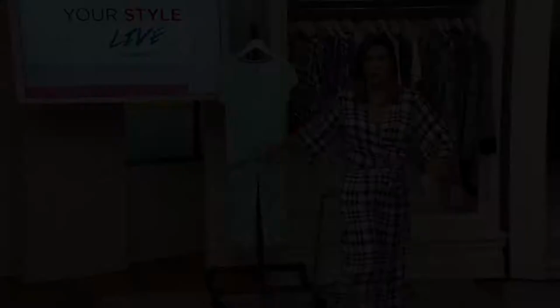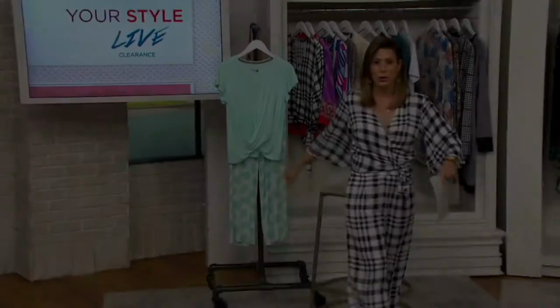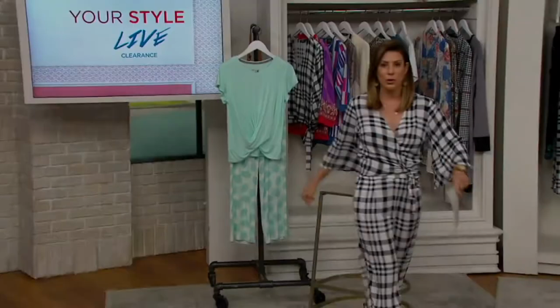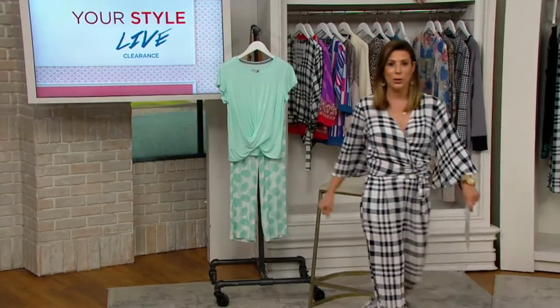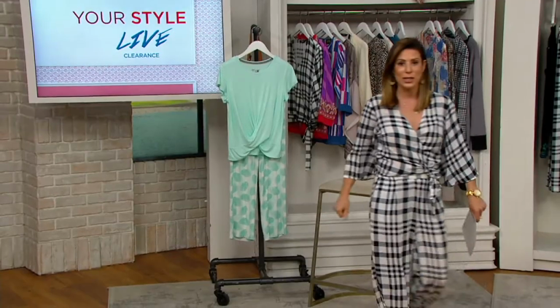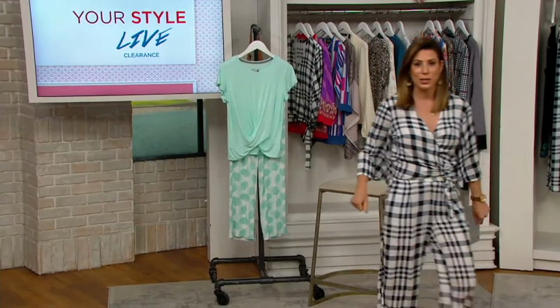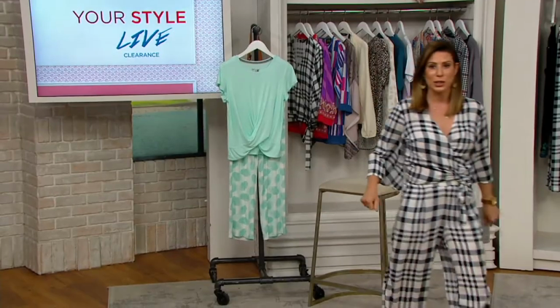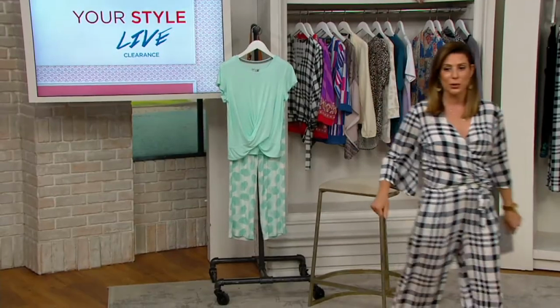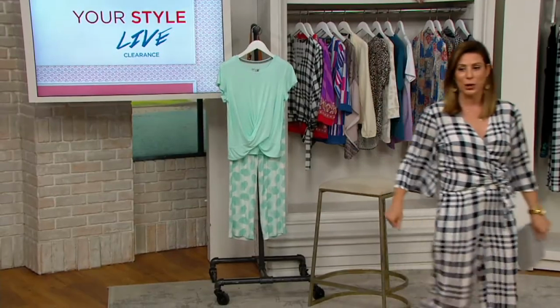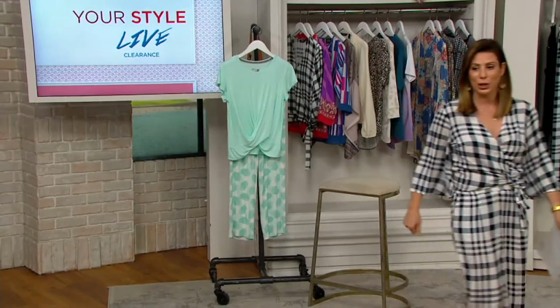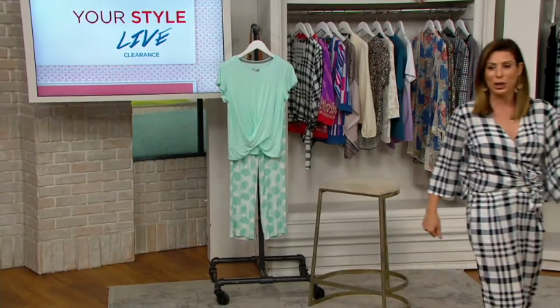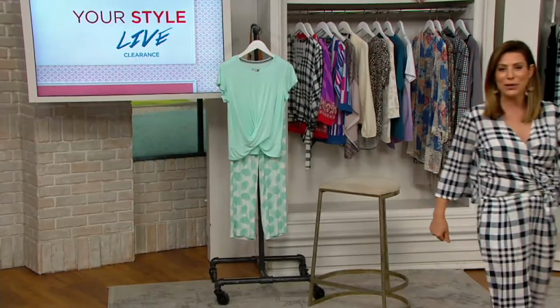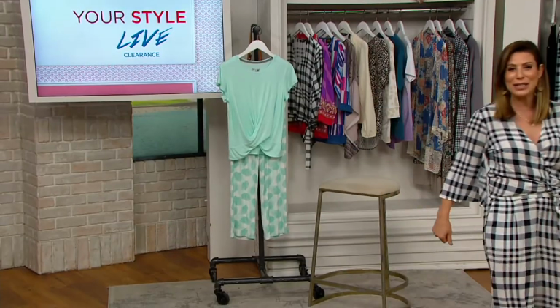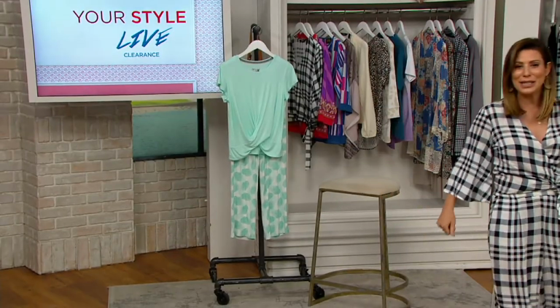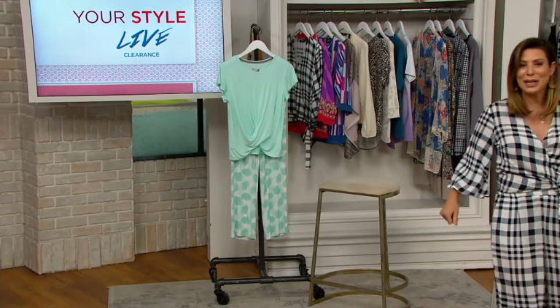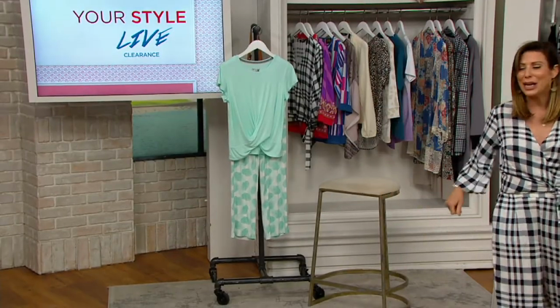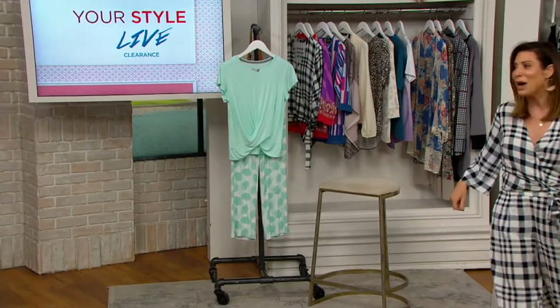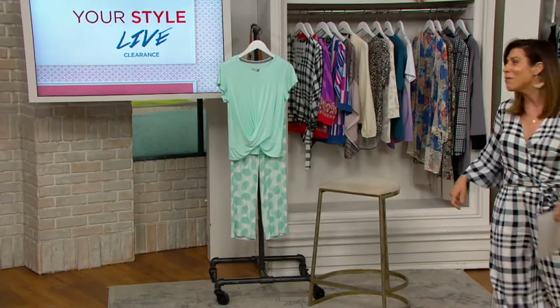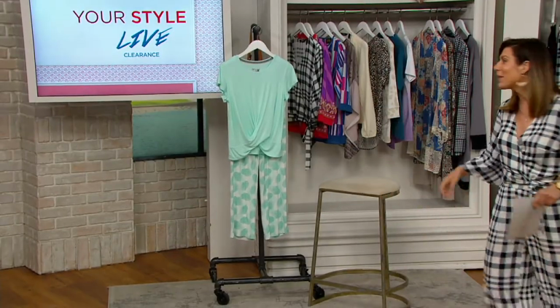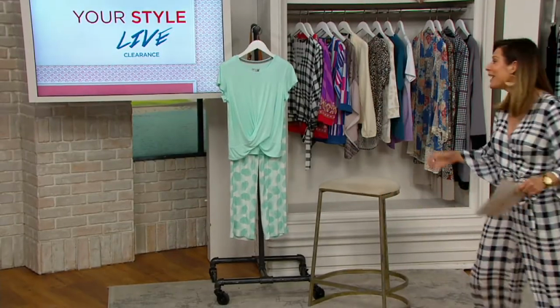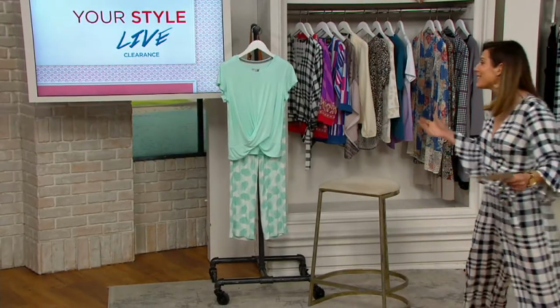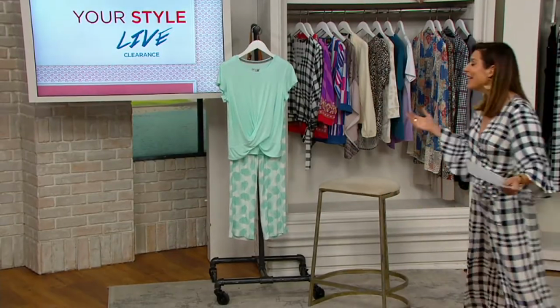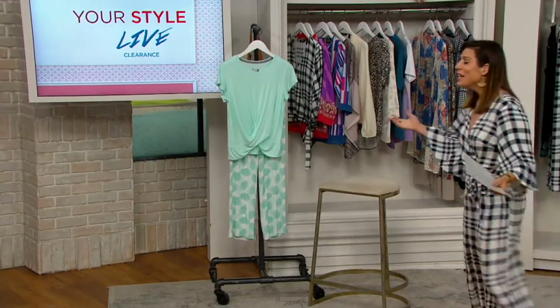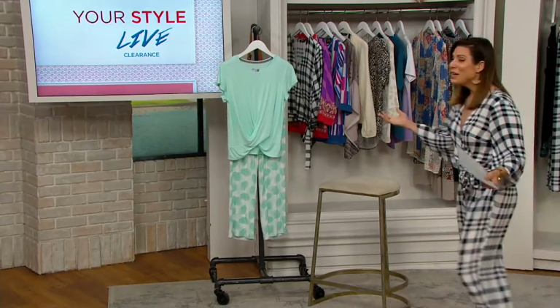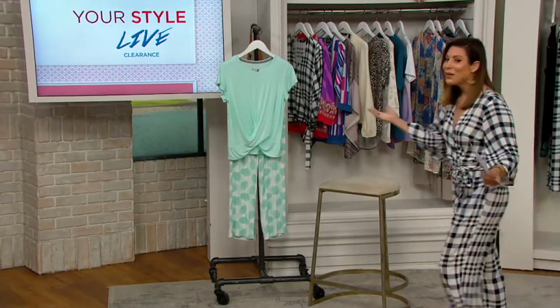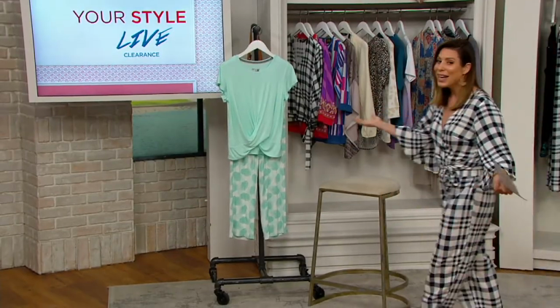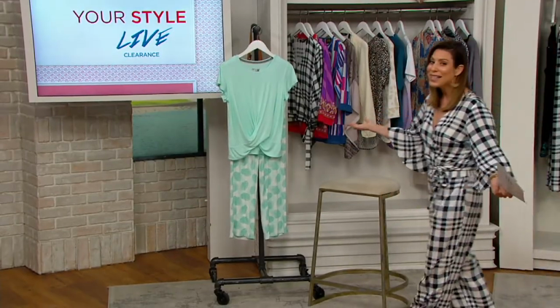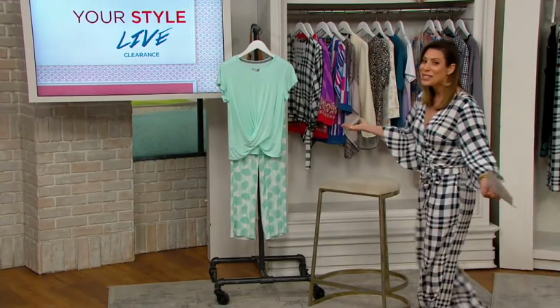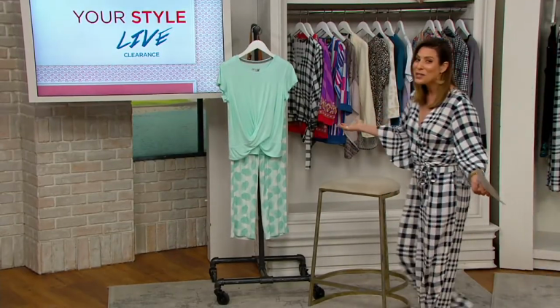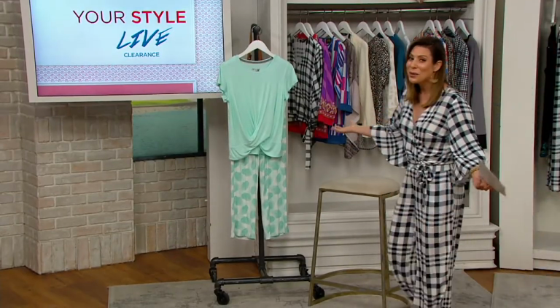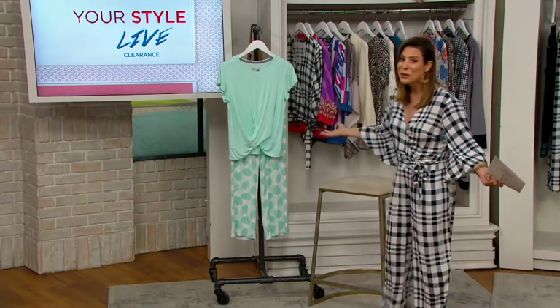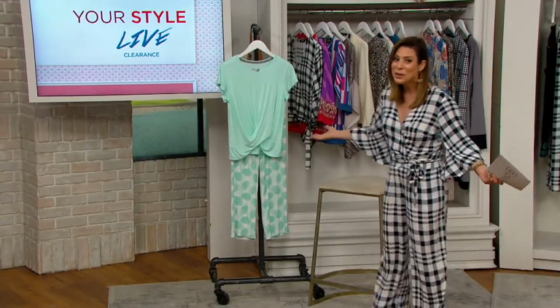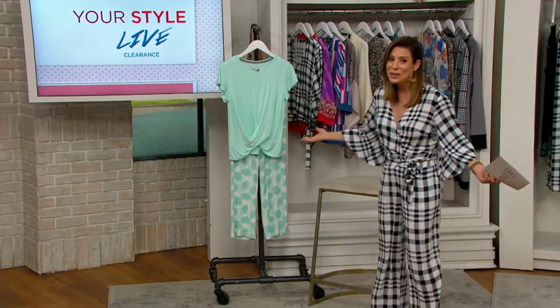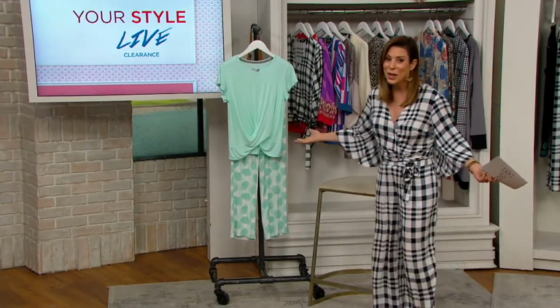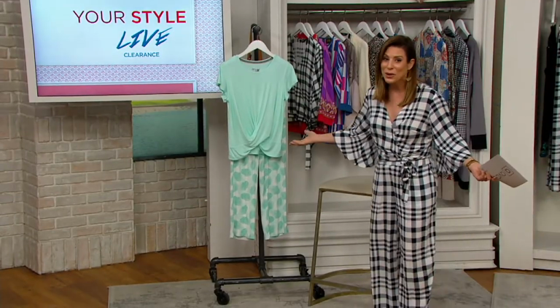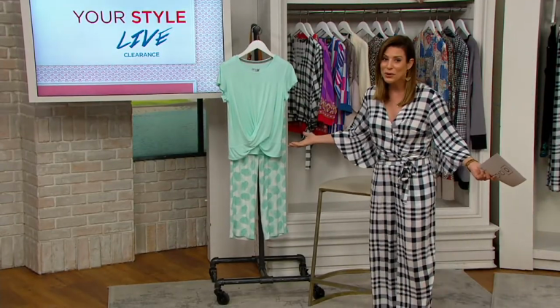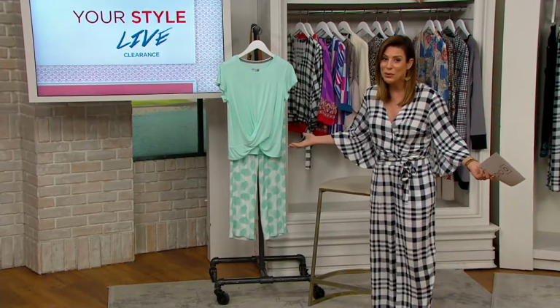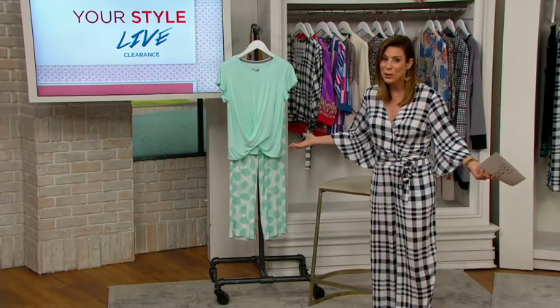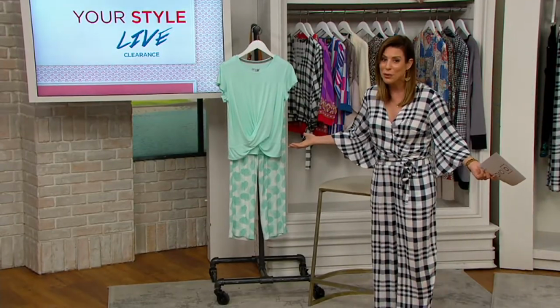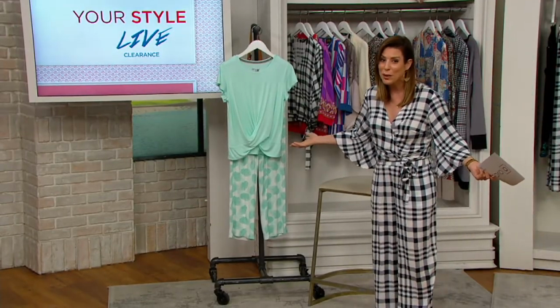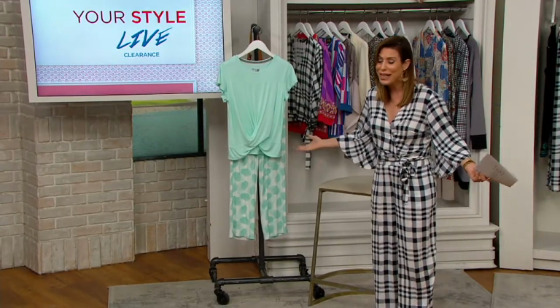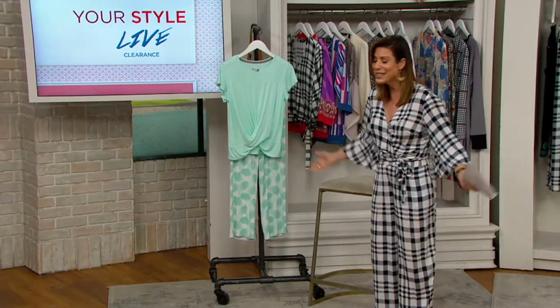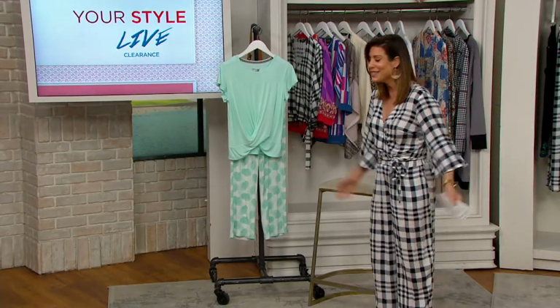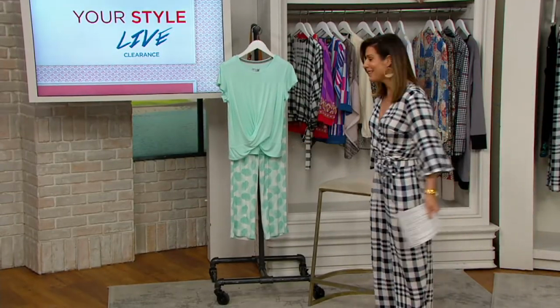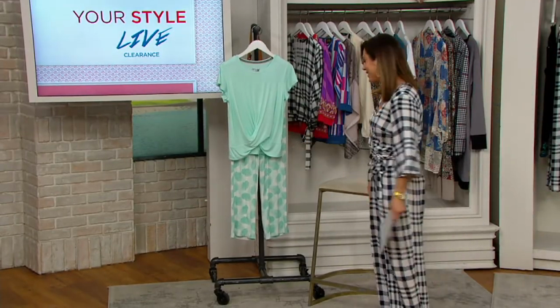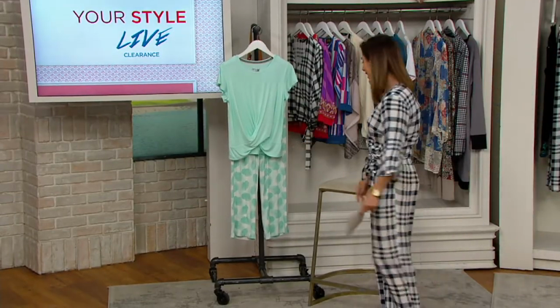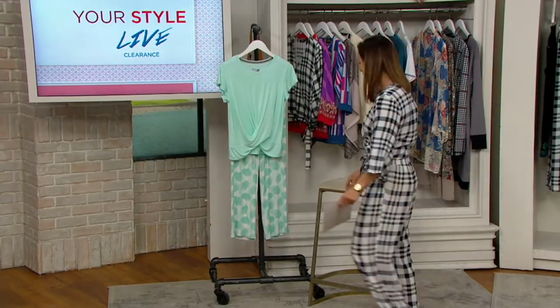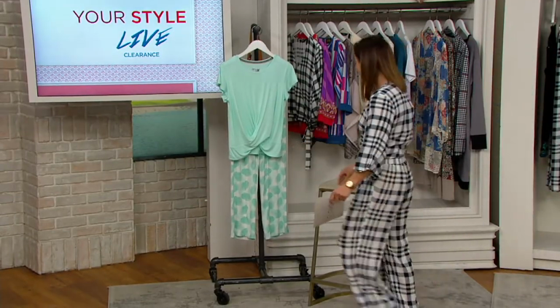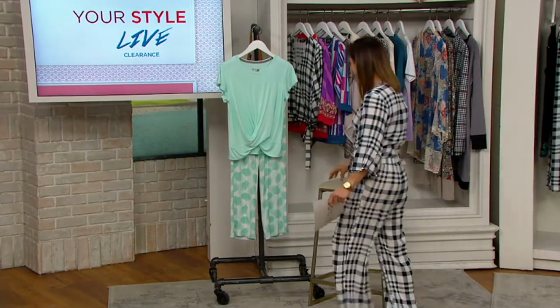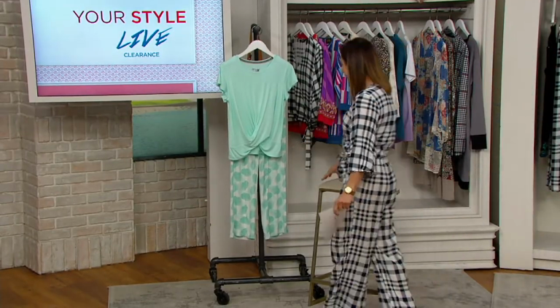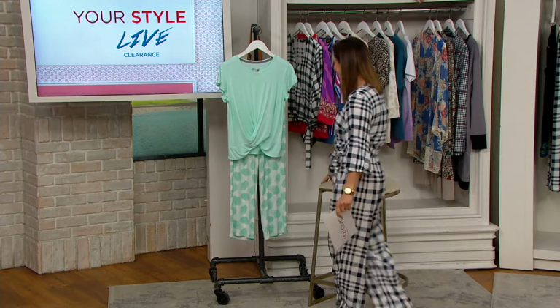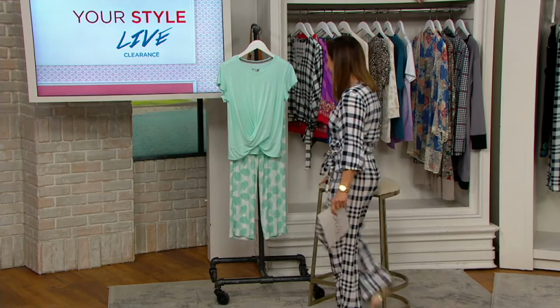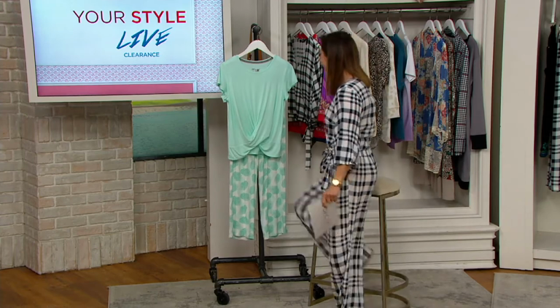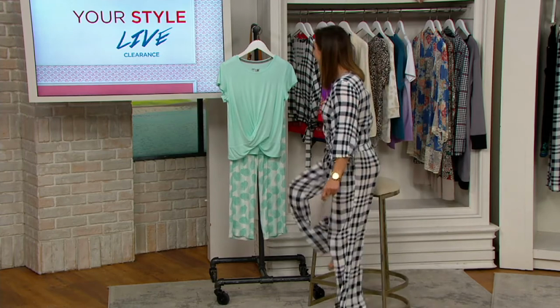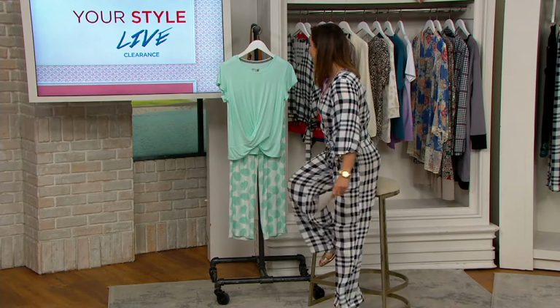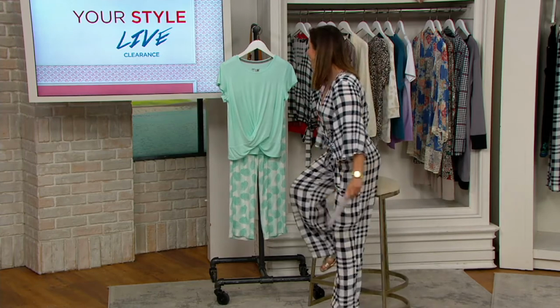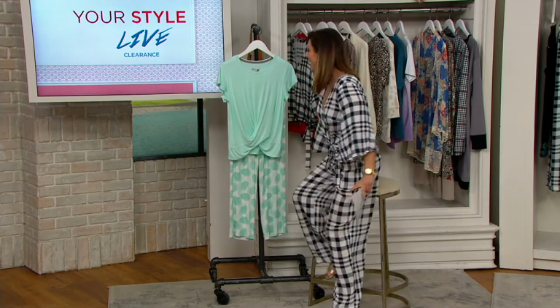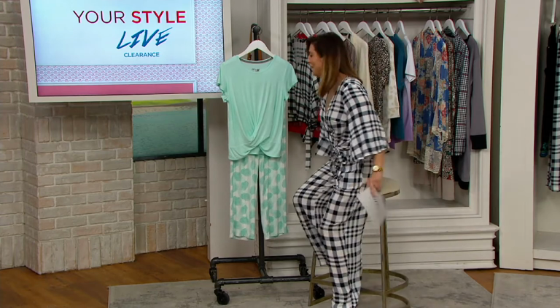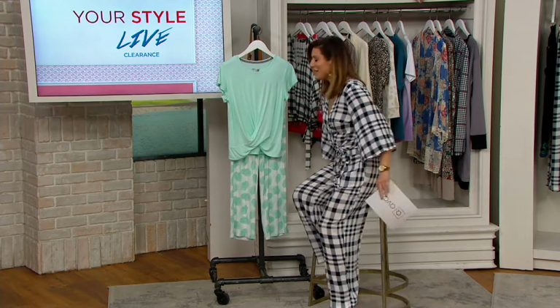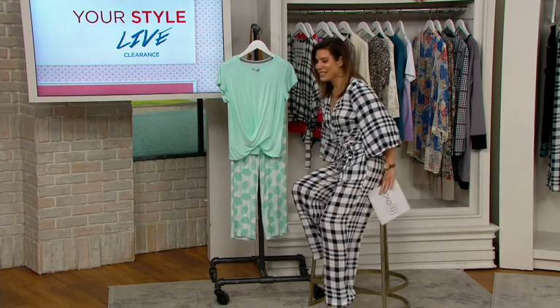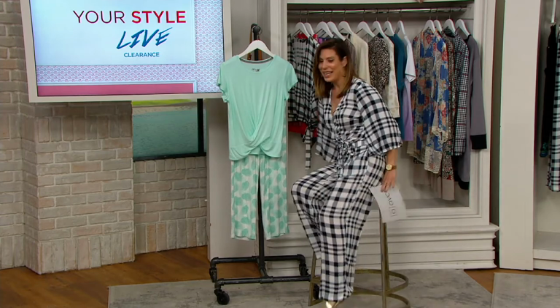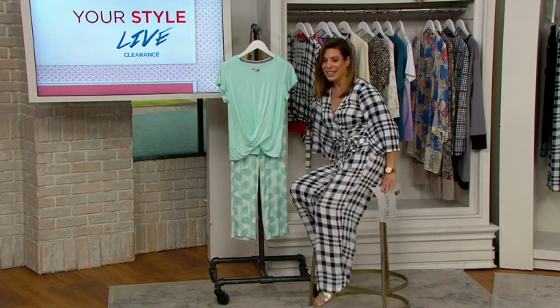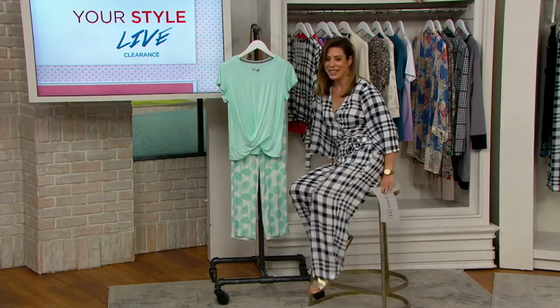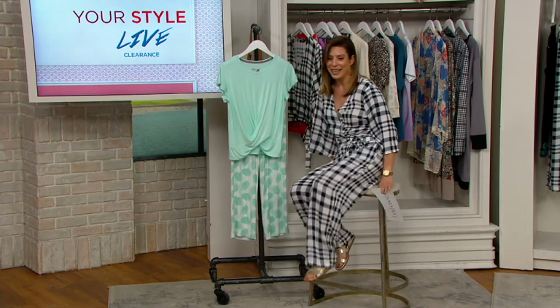You know what to do — go to QVC.com because you guys, it's $21 for both pieces. Like I can't even stand it.